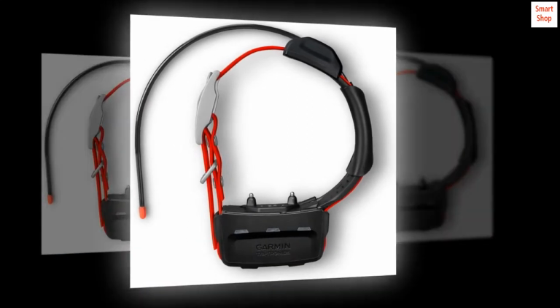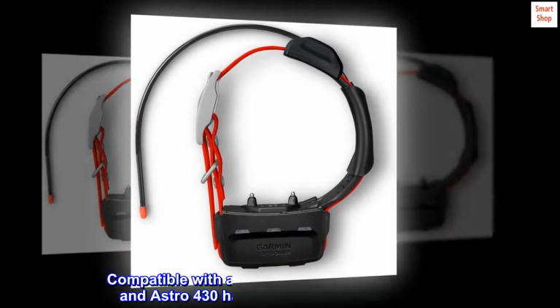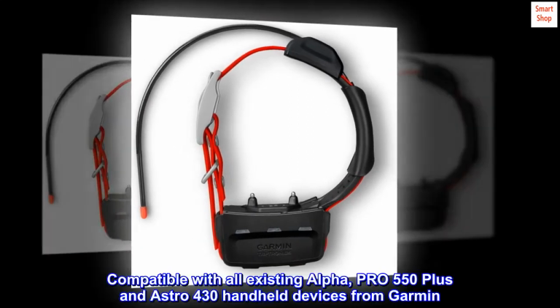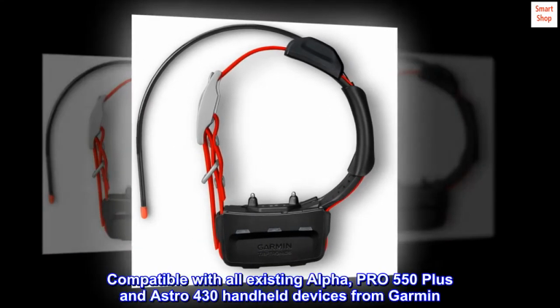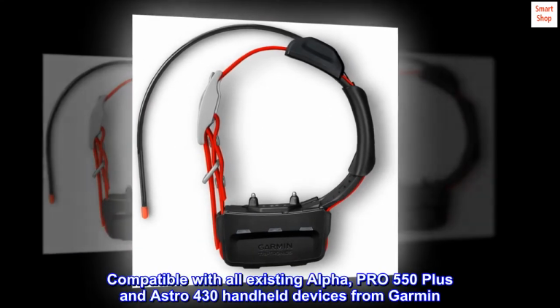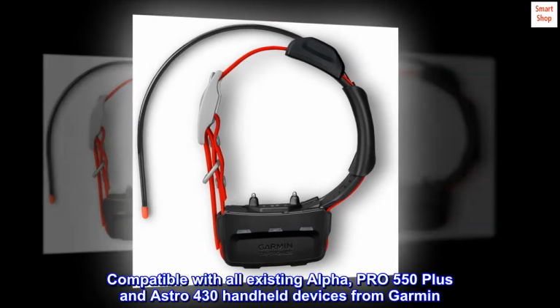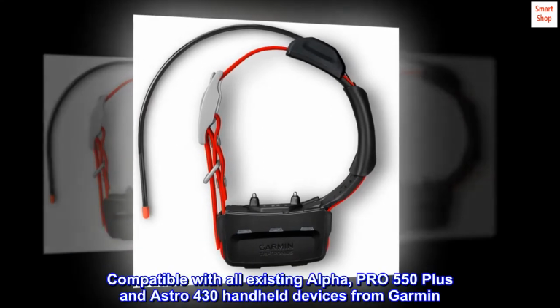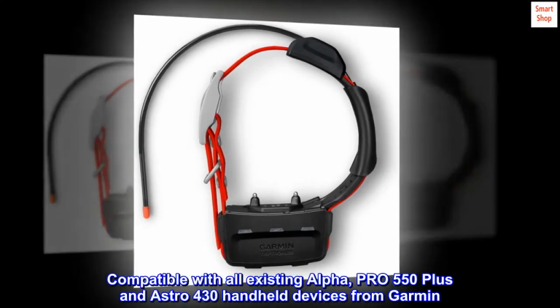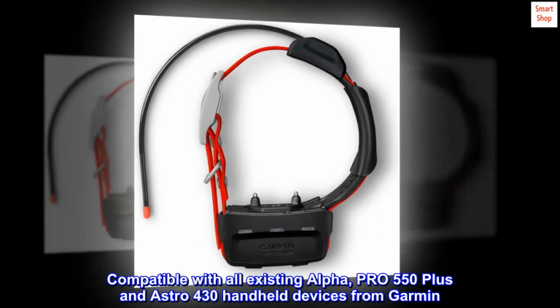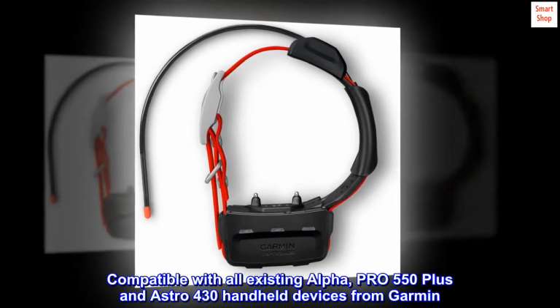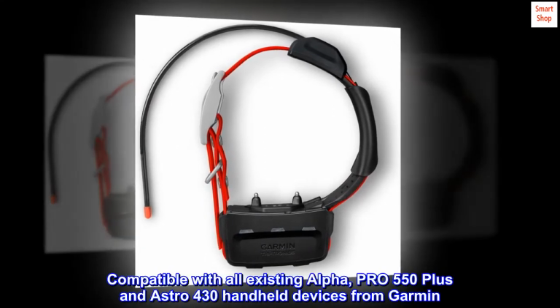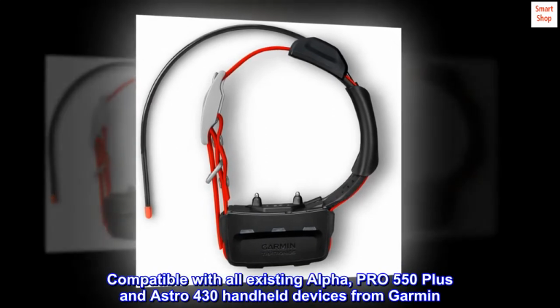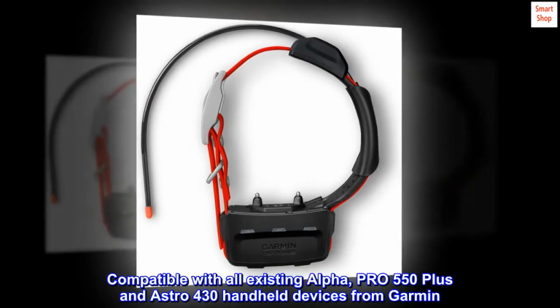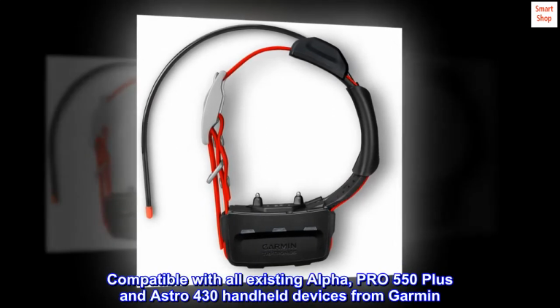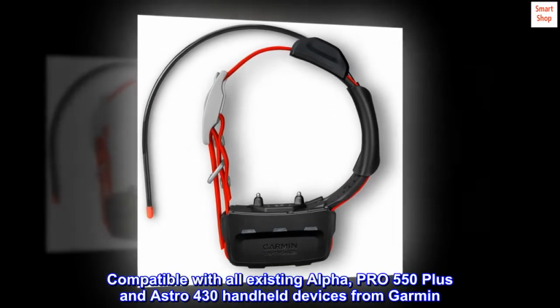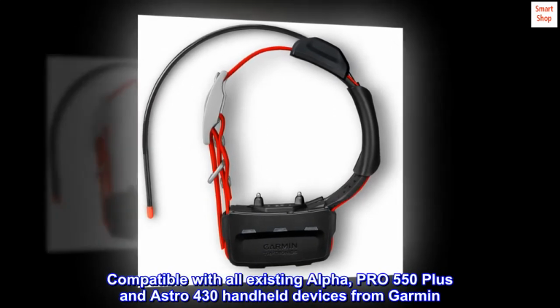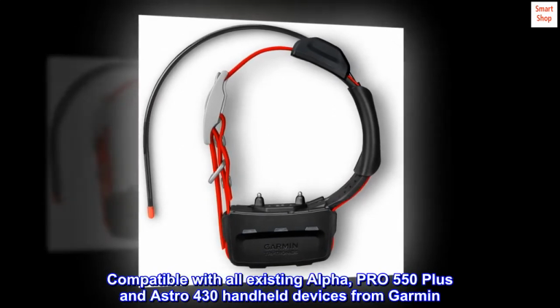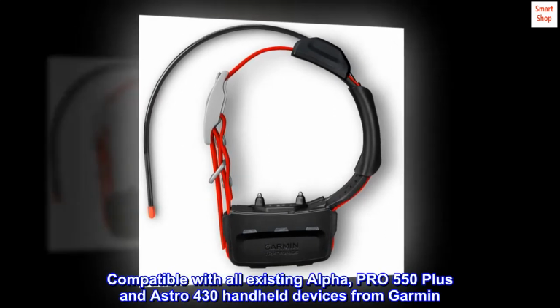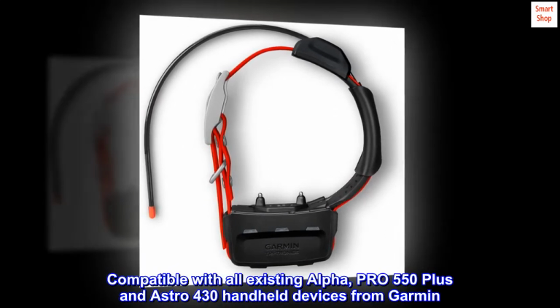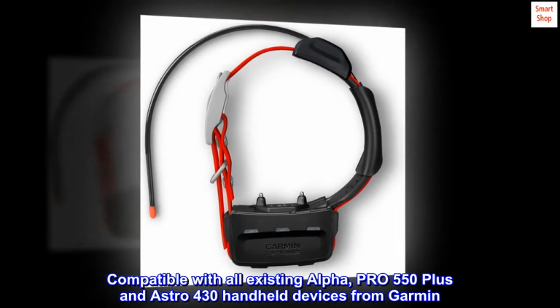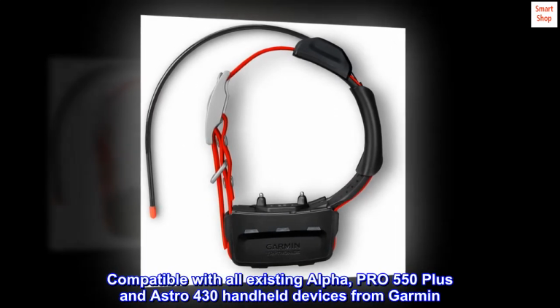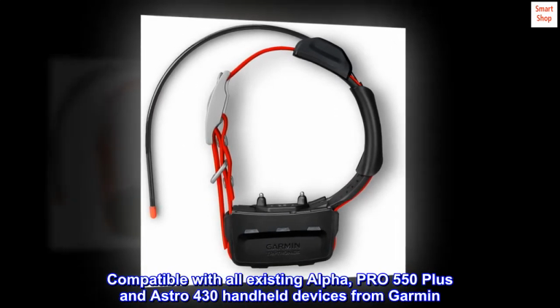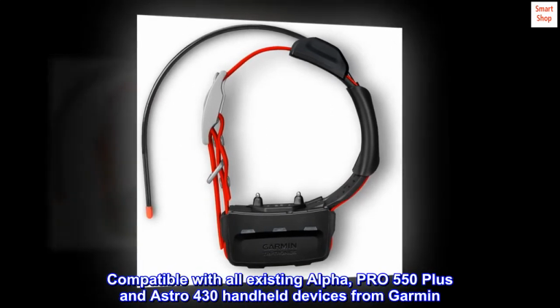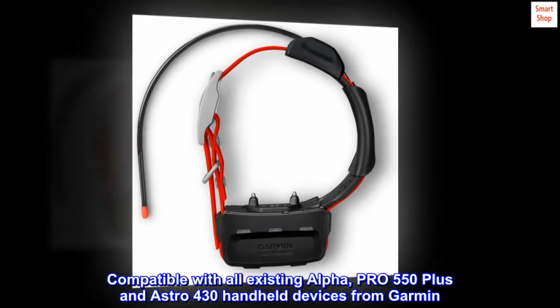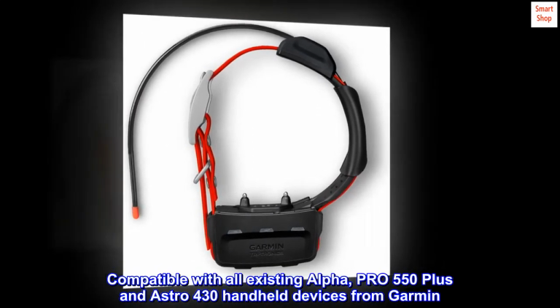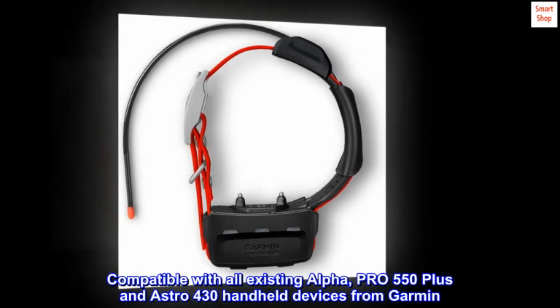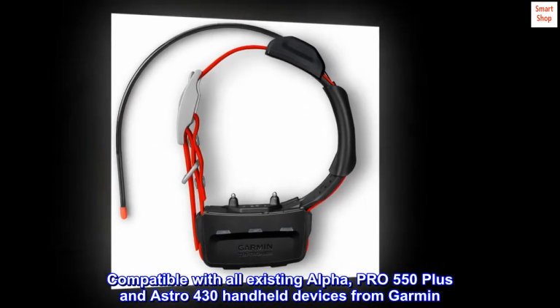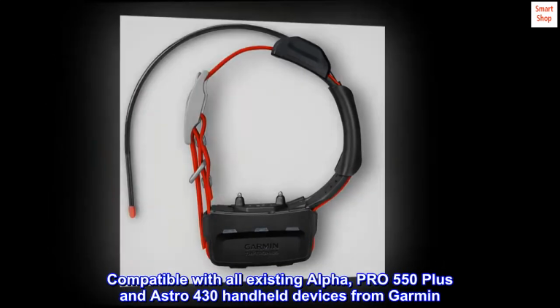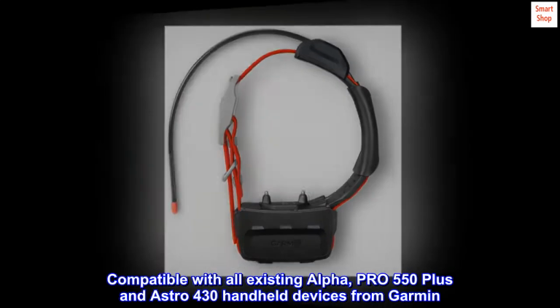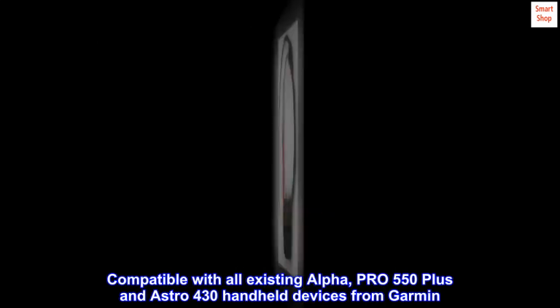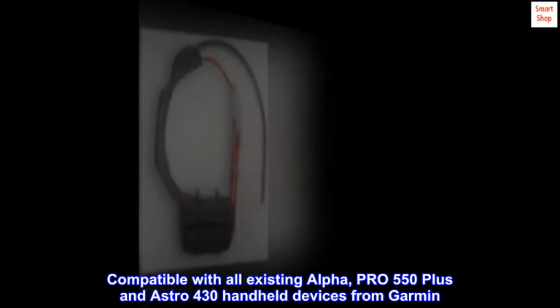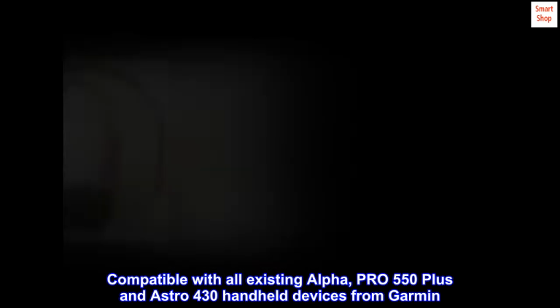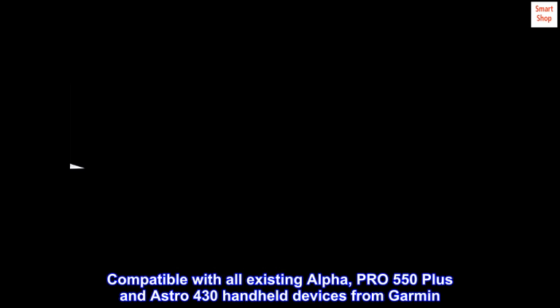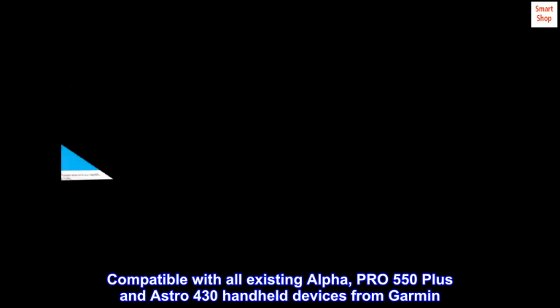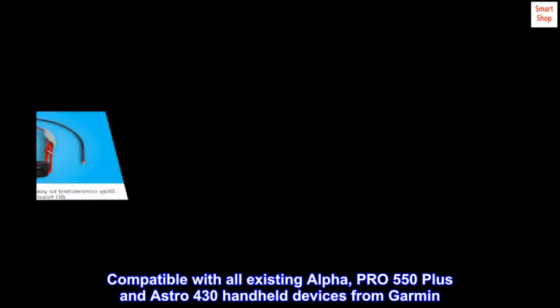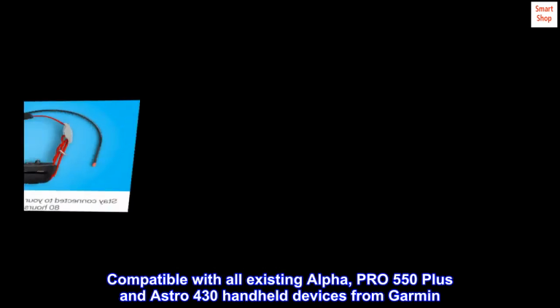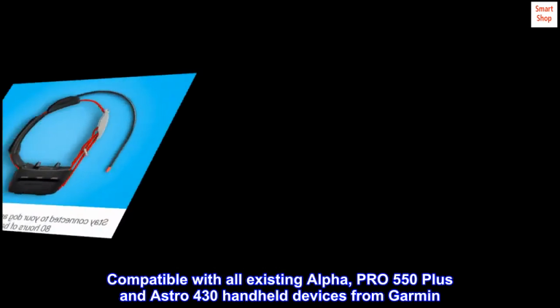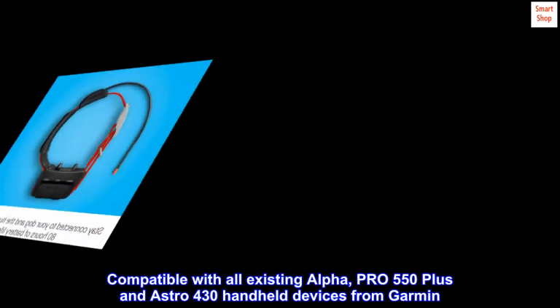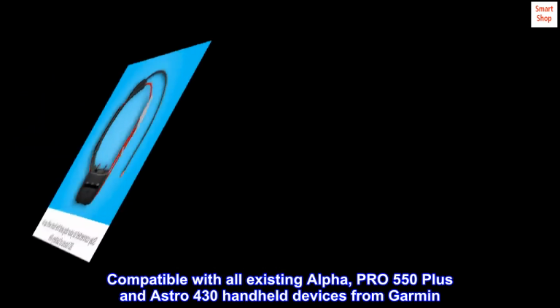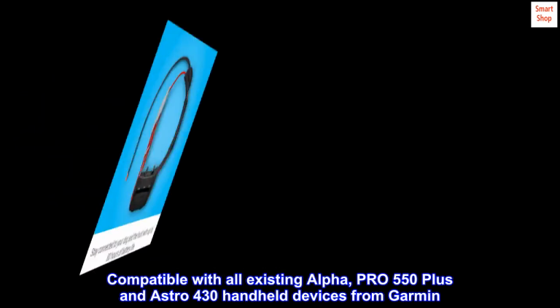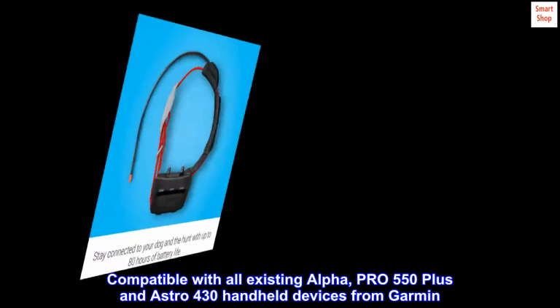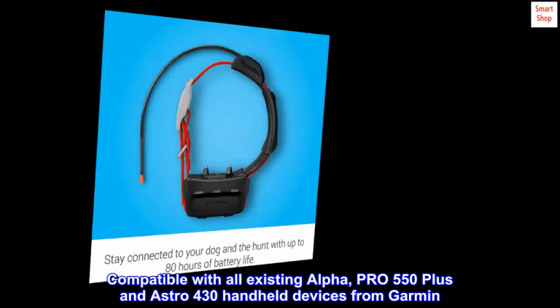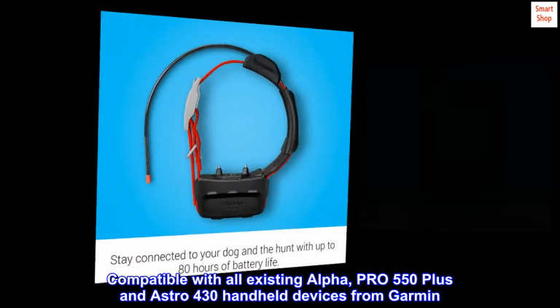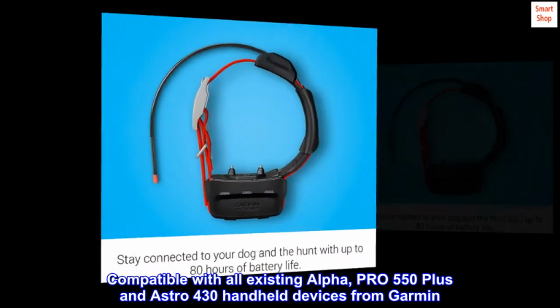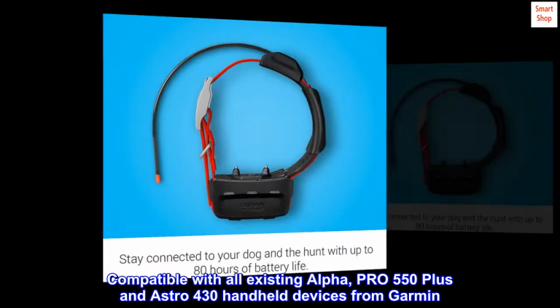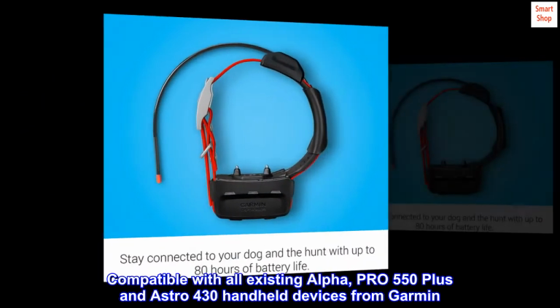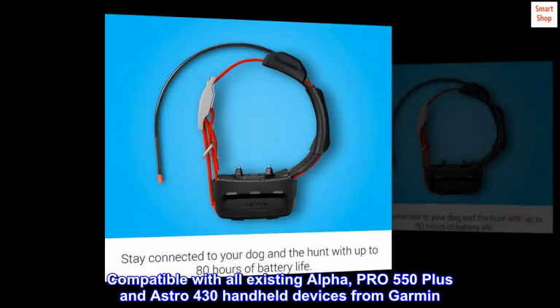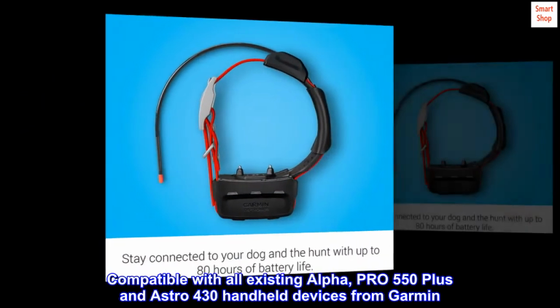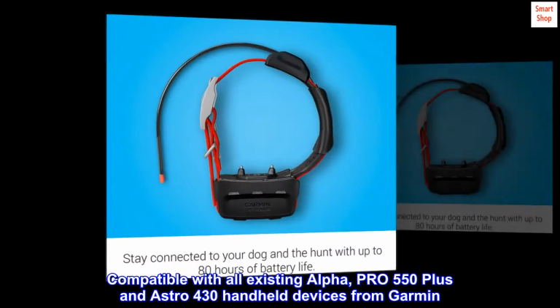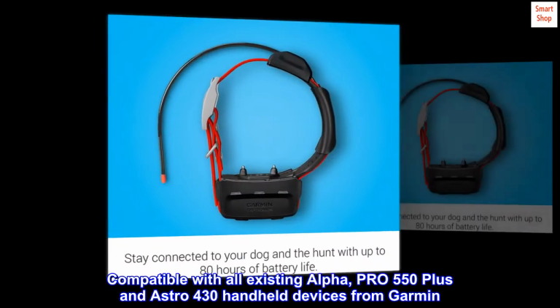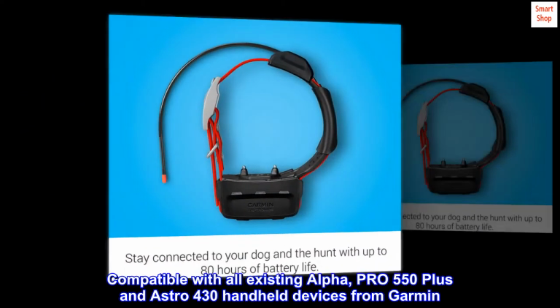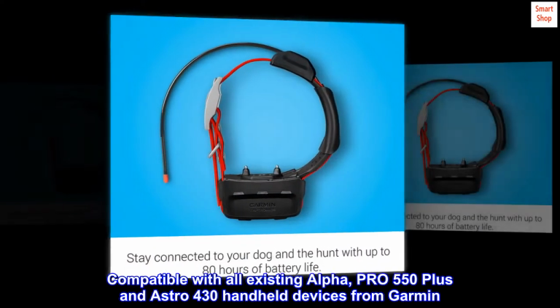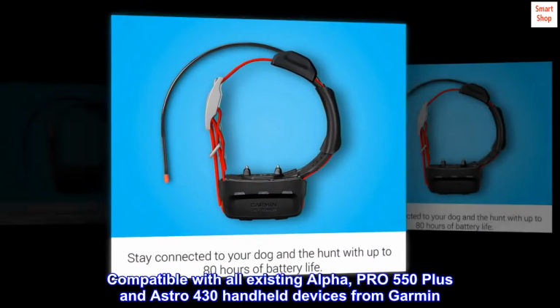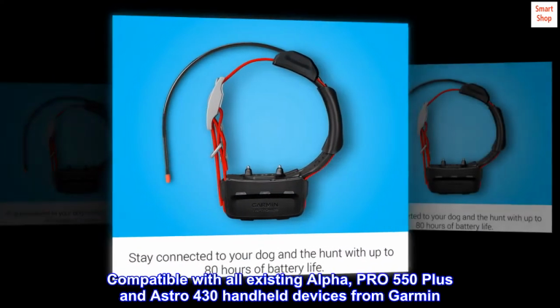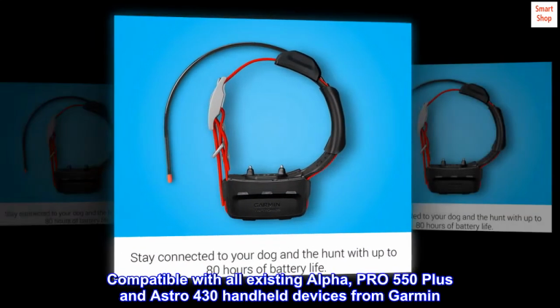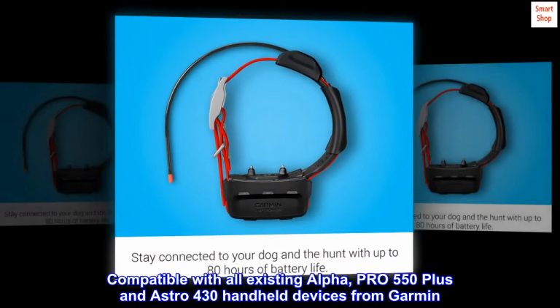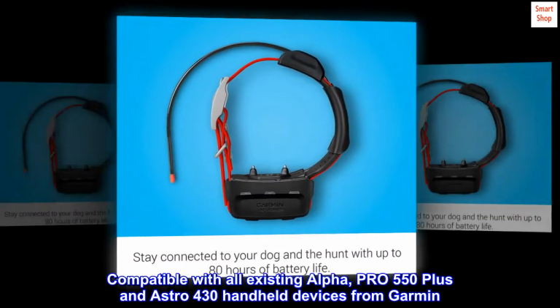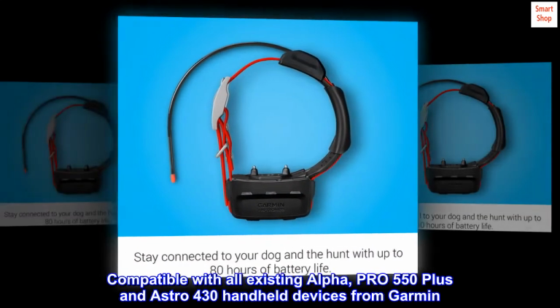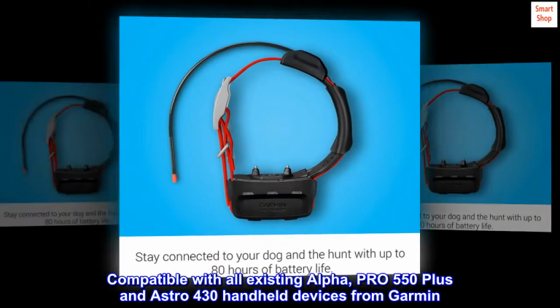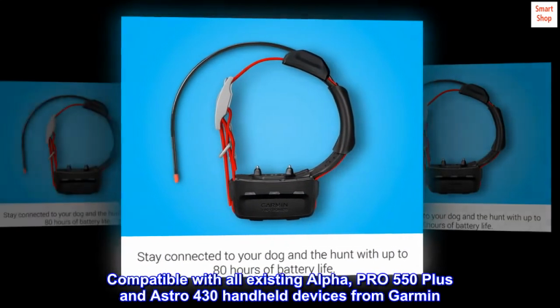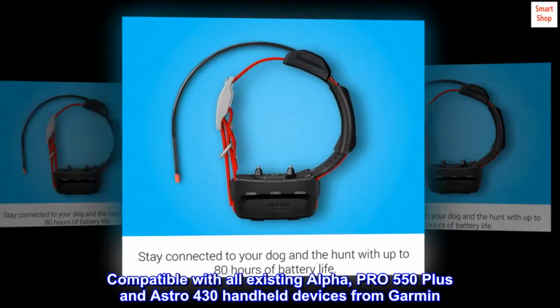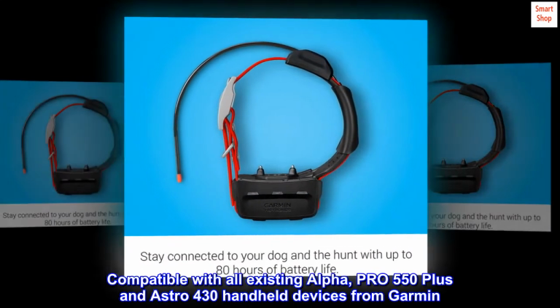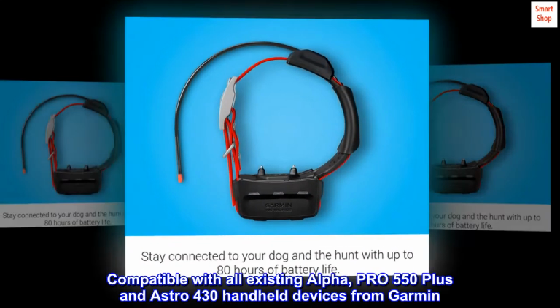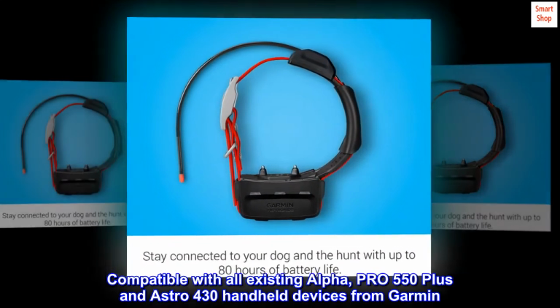Compatible with all existing Alpha, Pro 550 Plus, and Astro 430 handheld devices from Garmin.